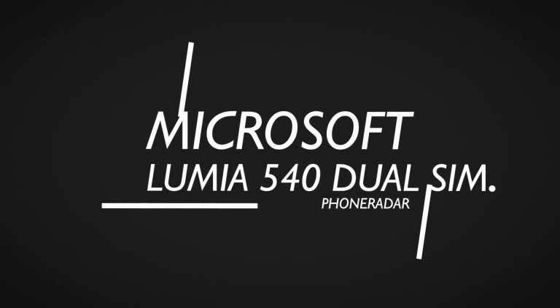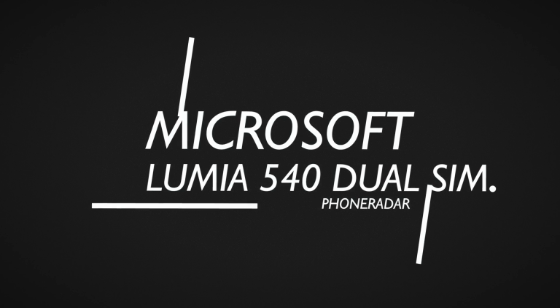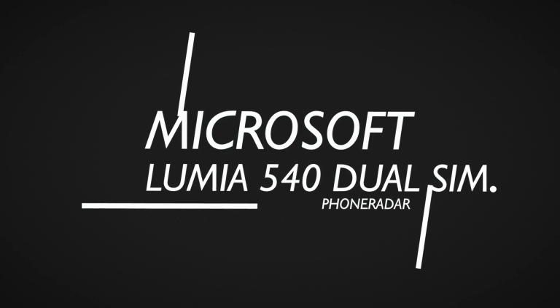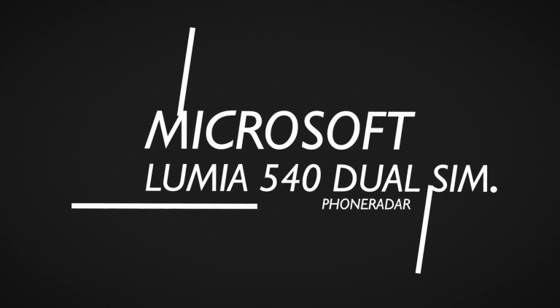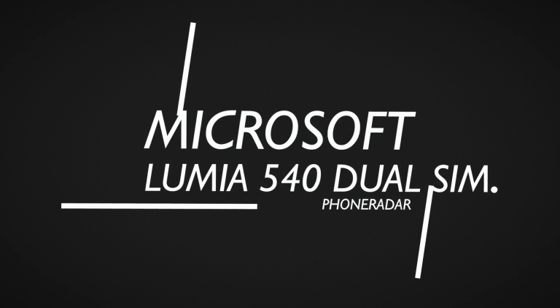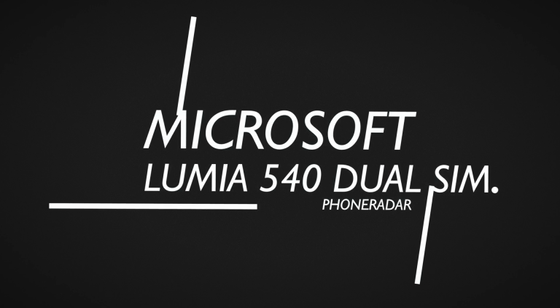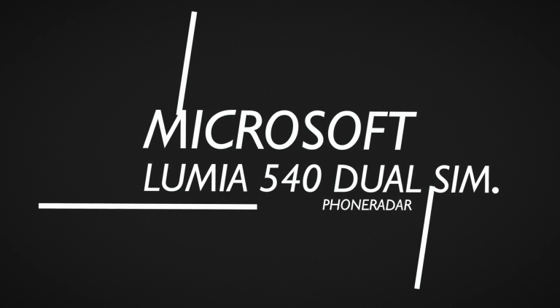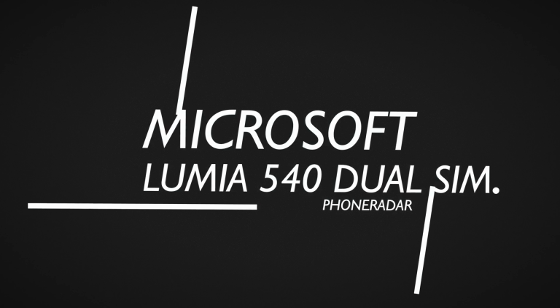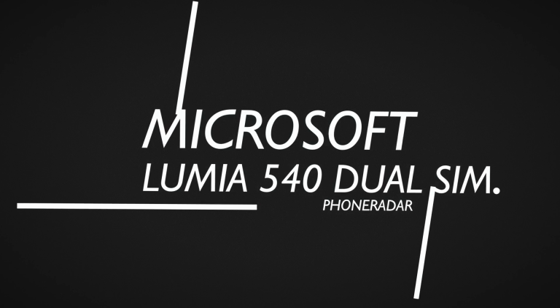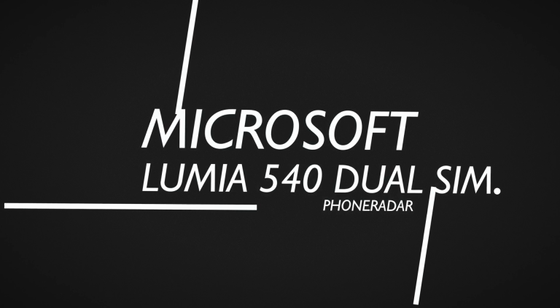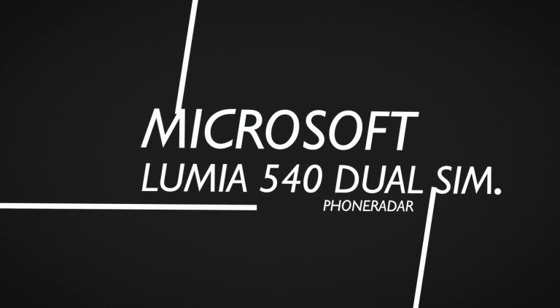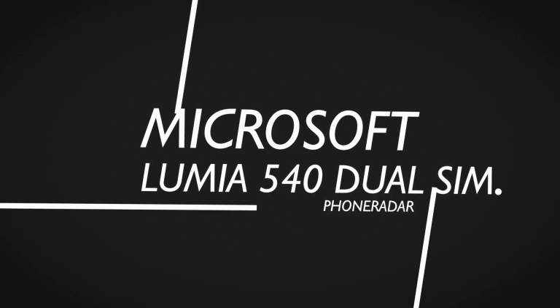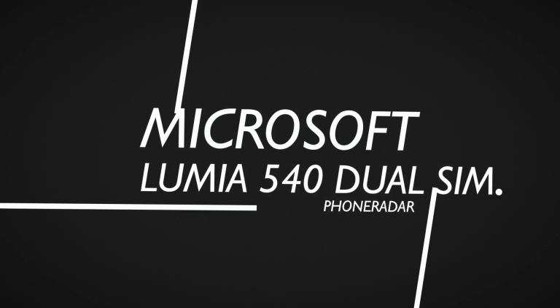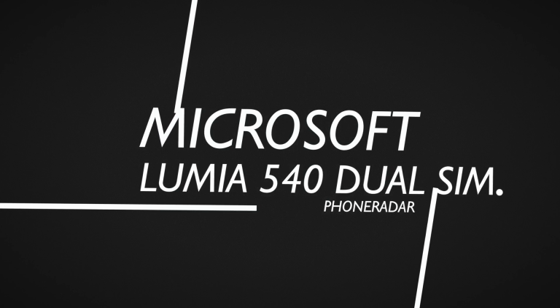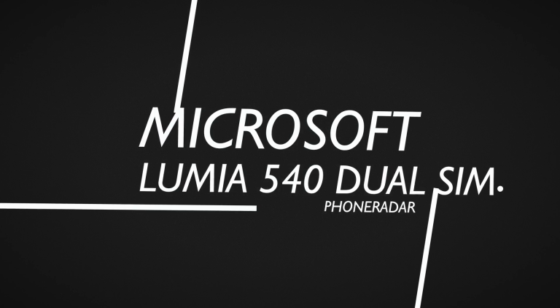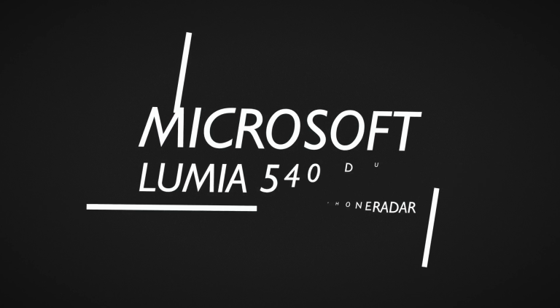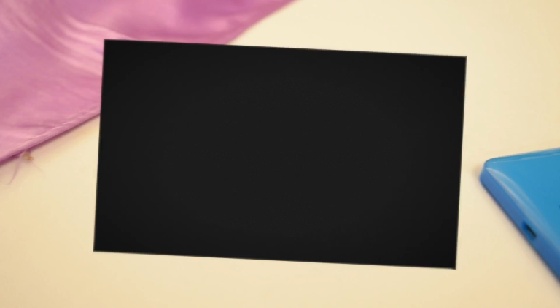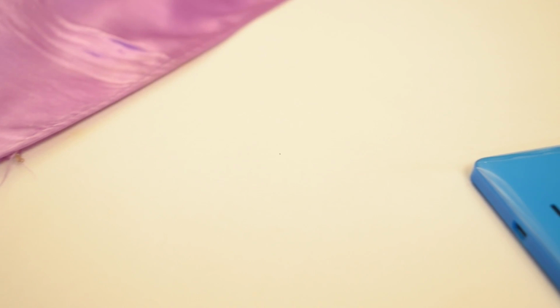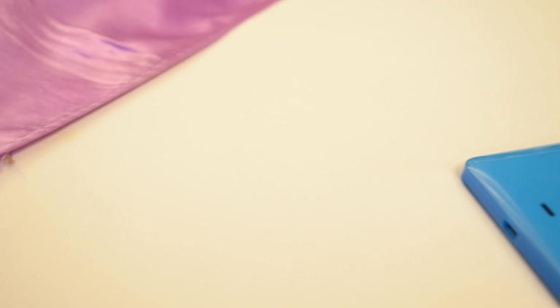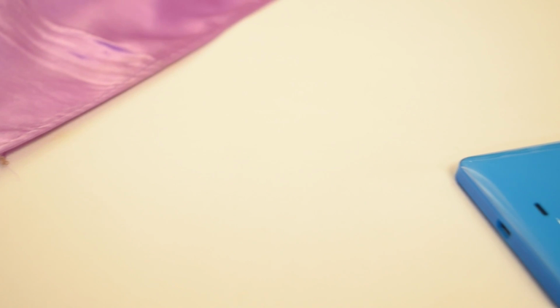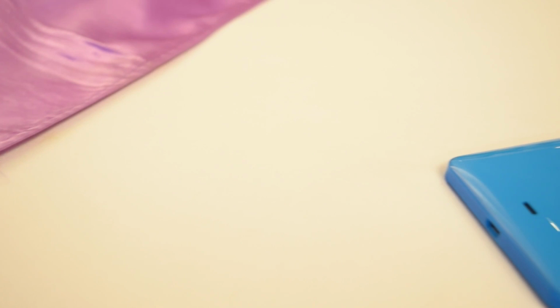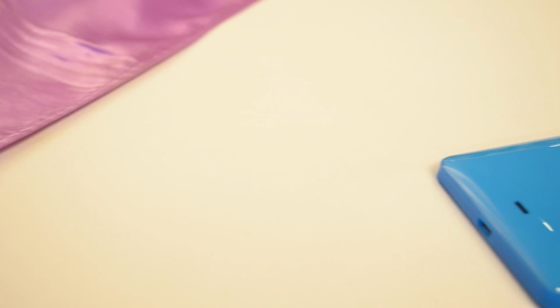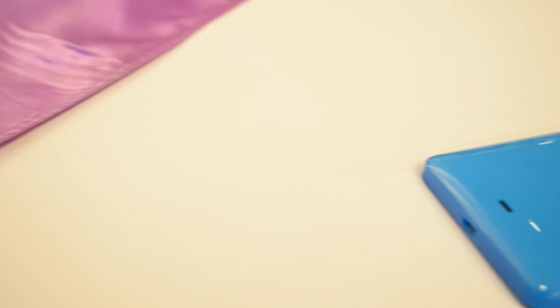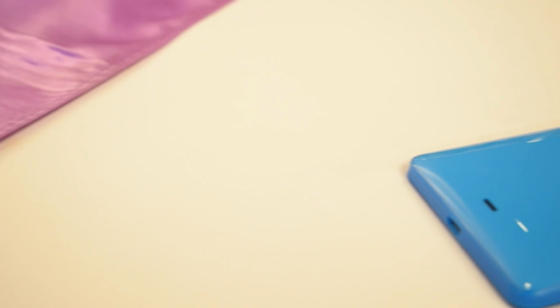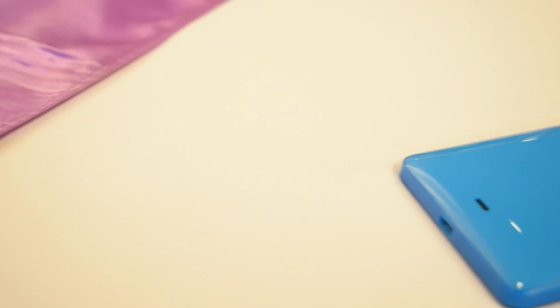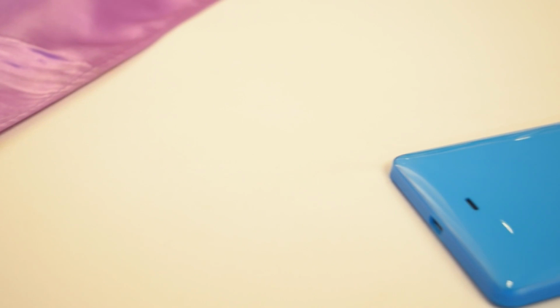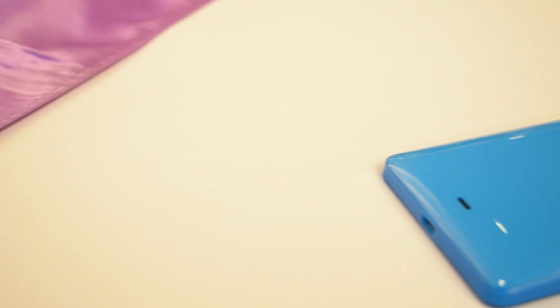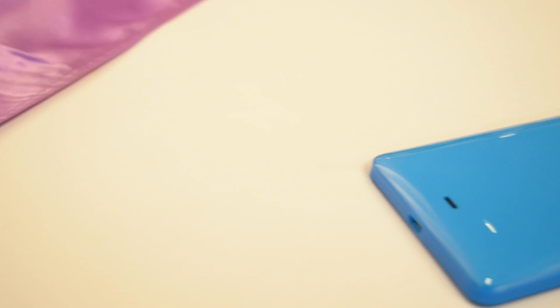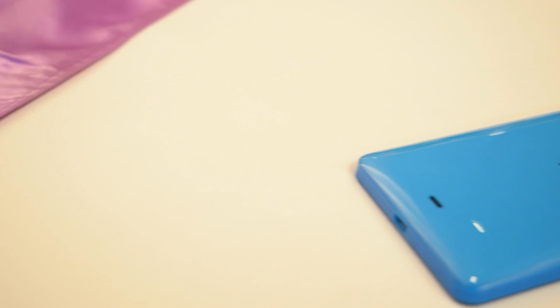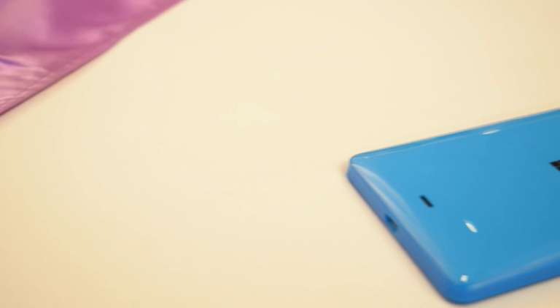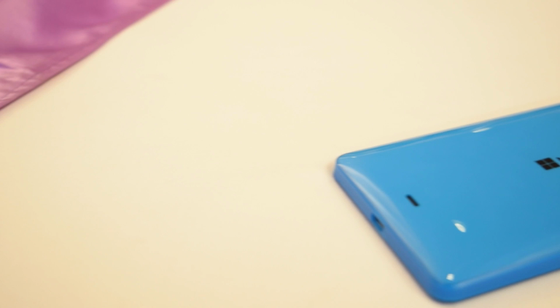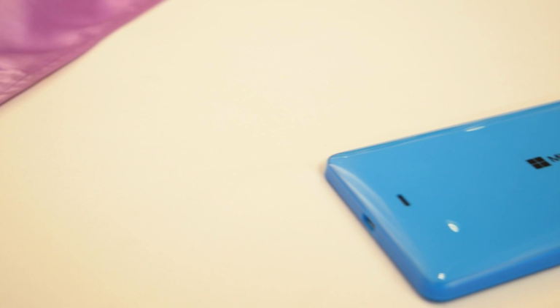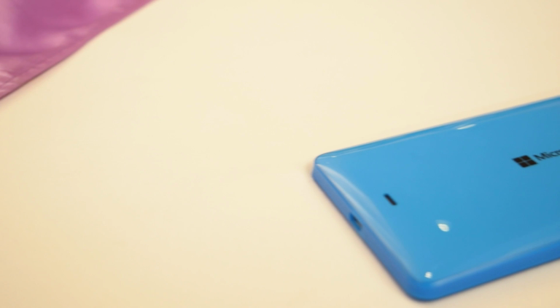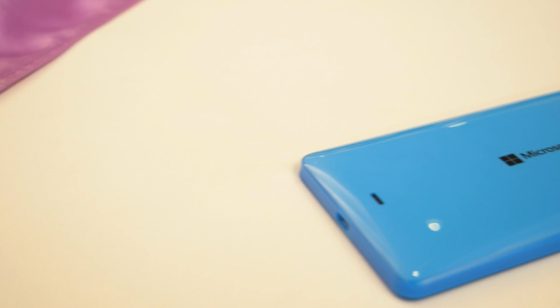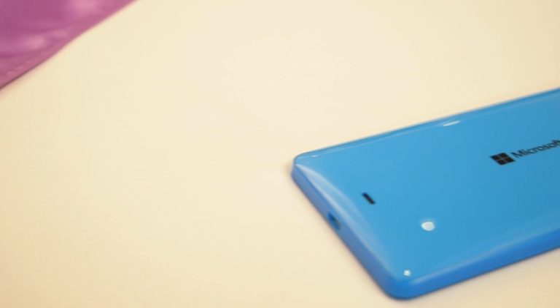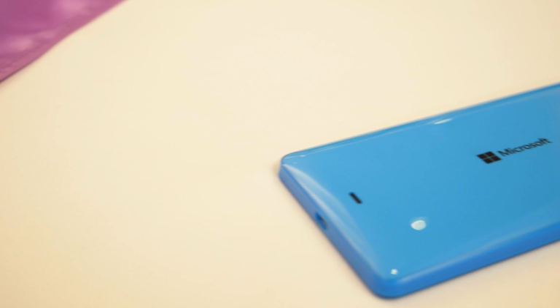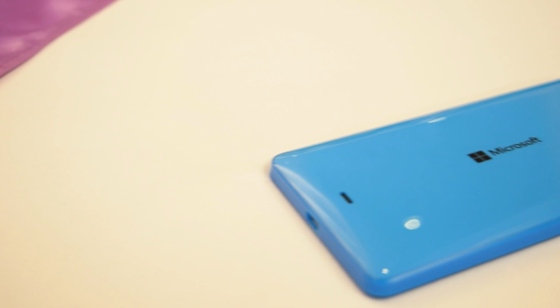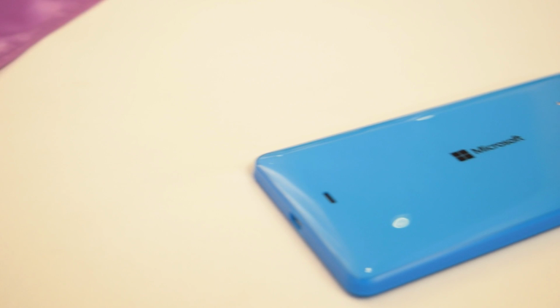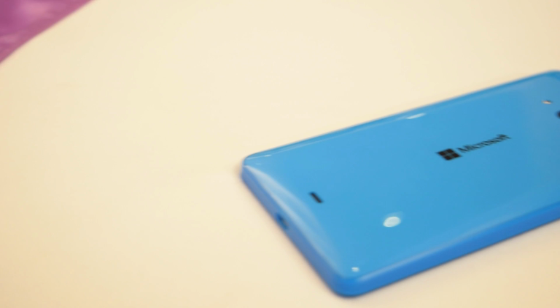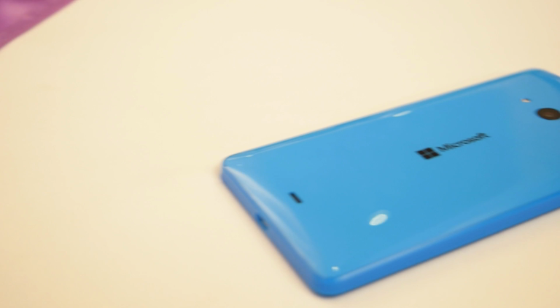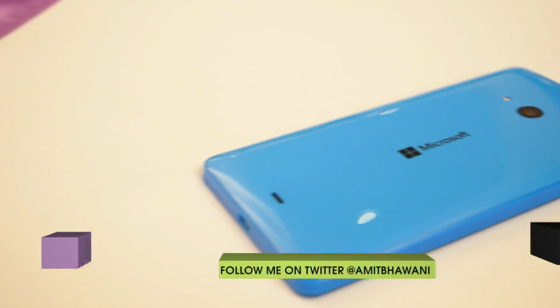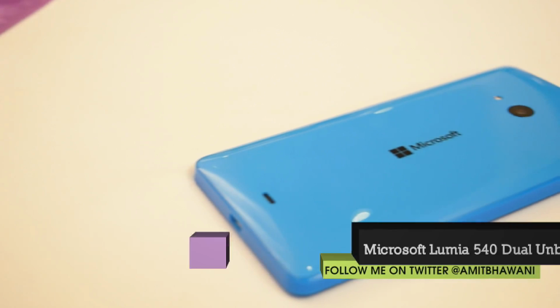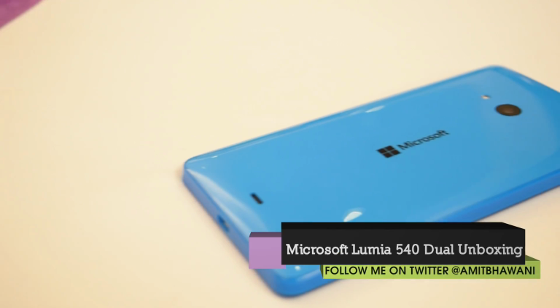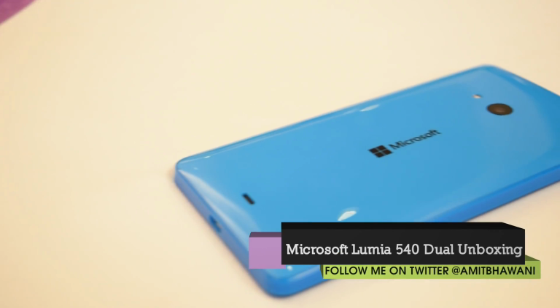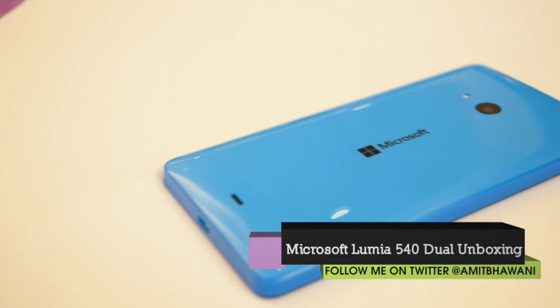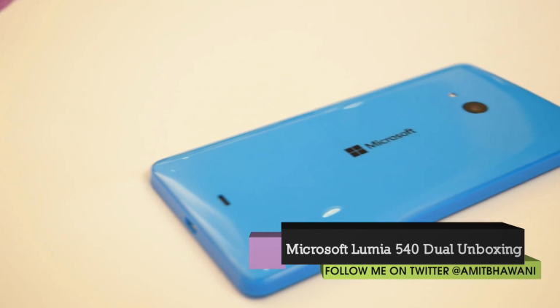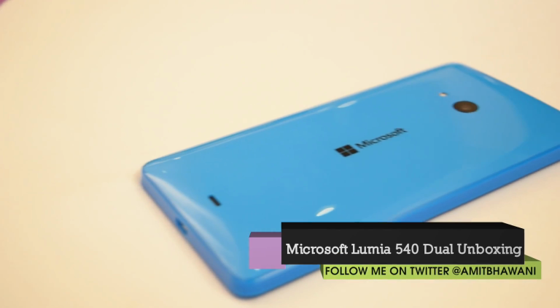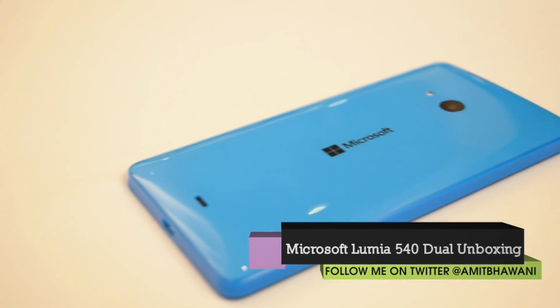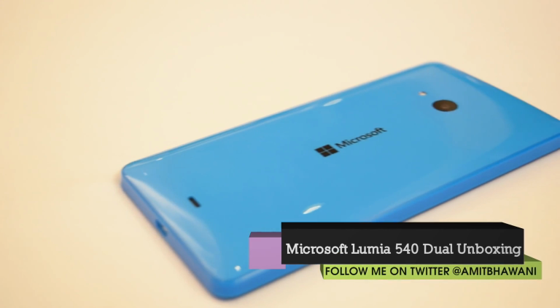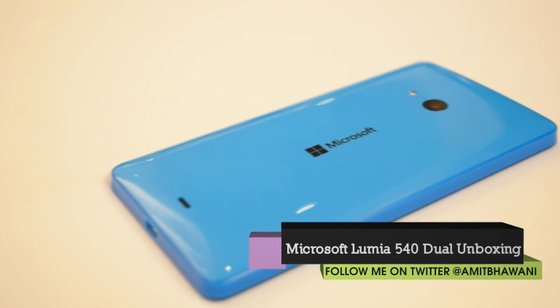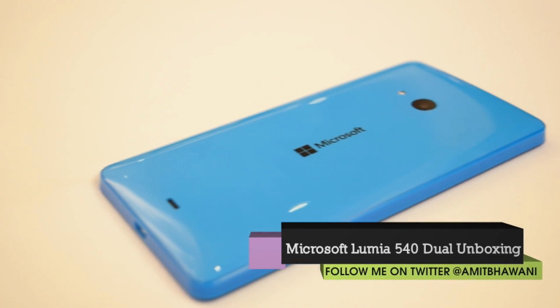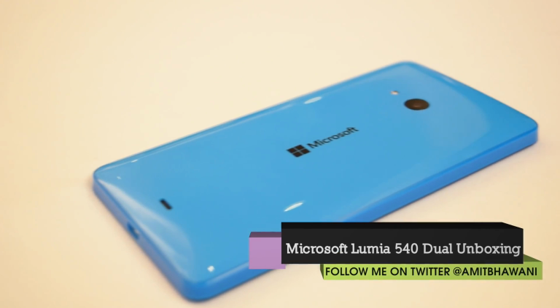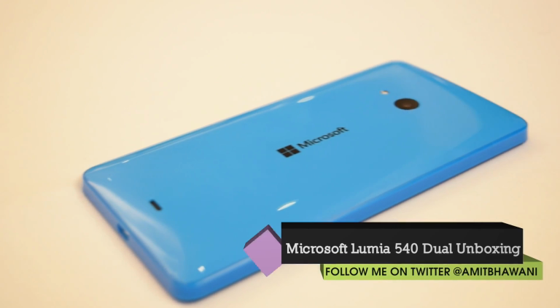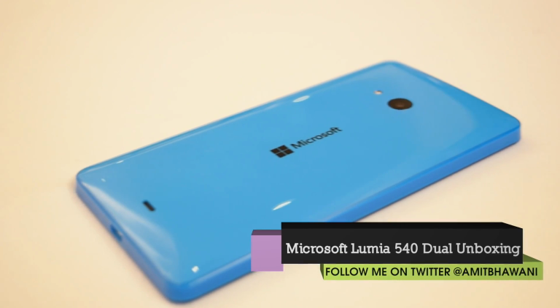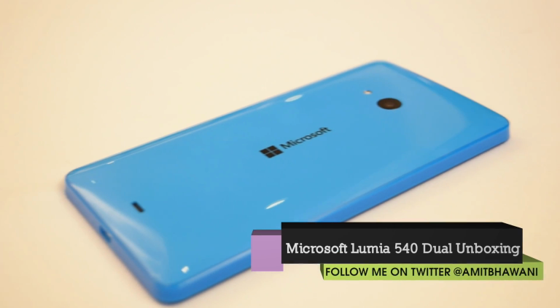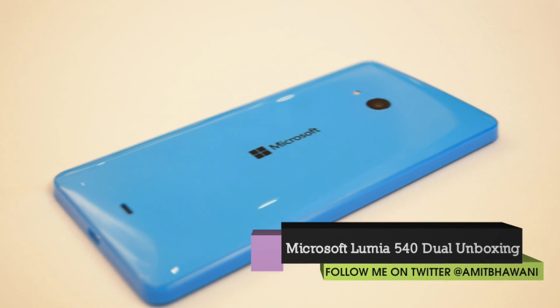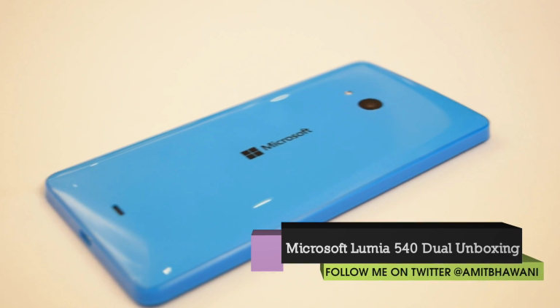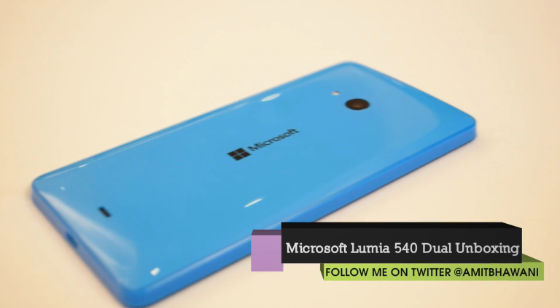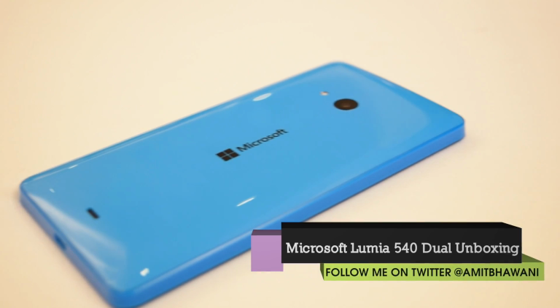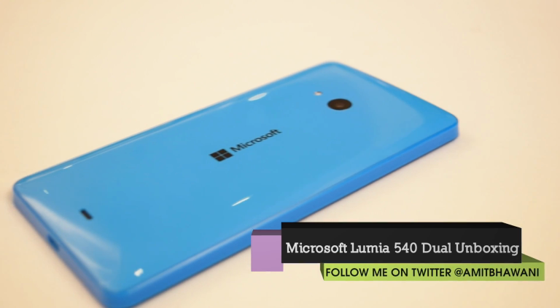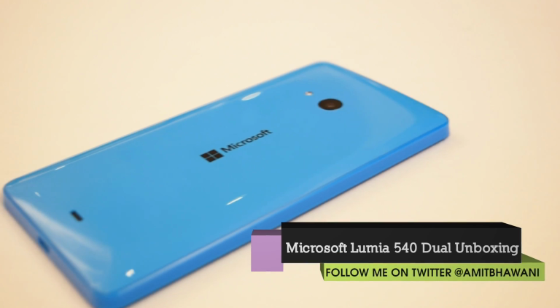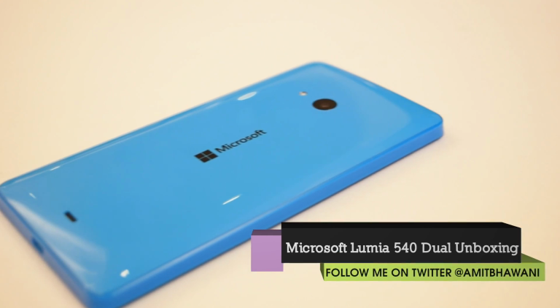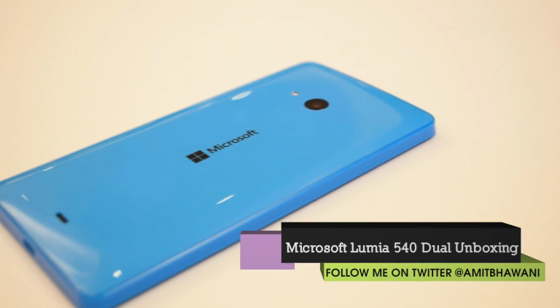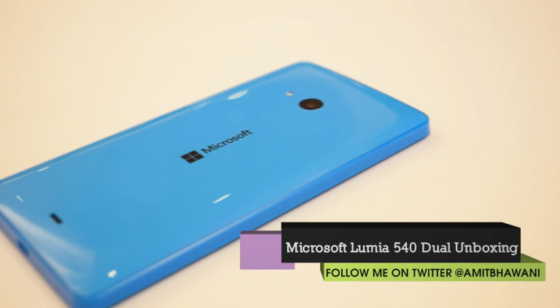Hey guys, Amit here for Phone Radar, and you're watching the Microsoft Lumia 540 Dual smartphone hands-on in 60 seconds.